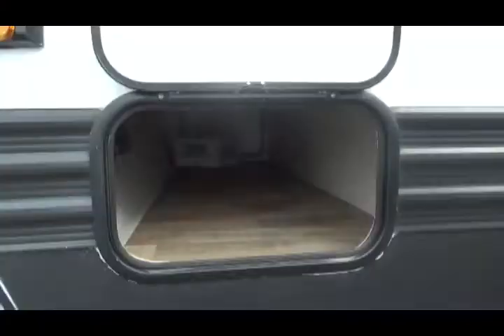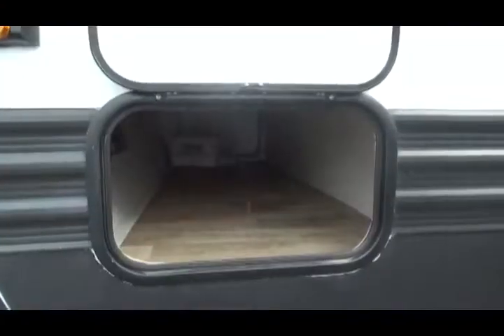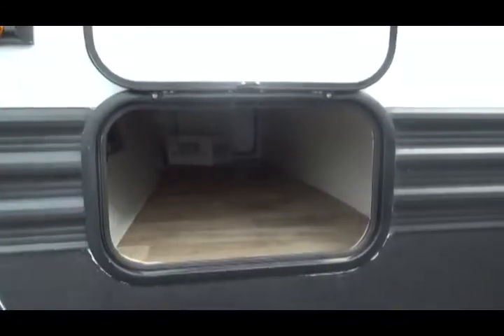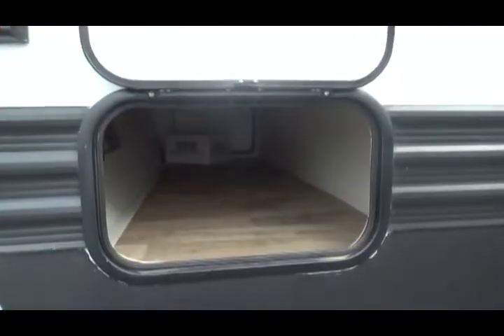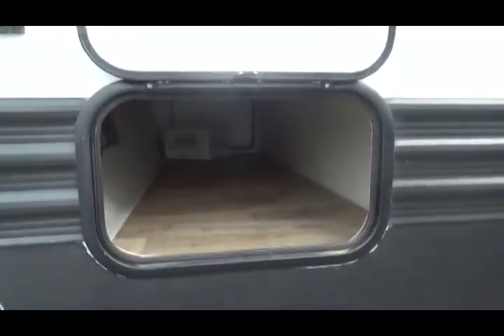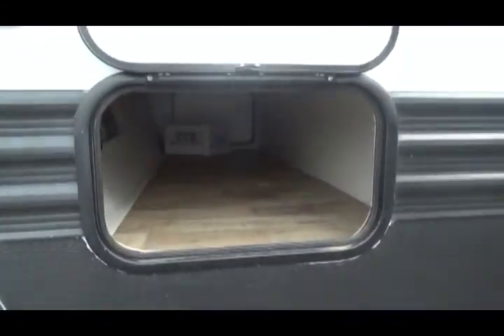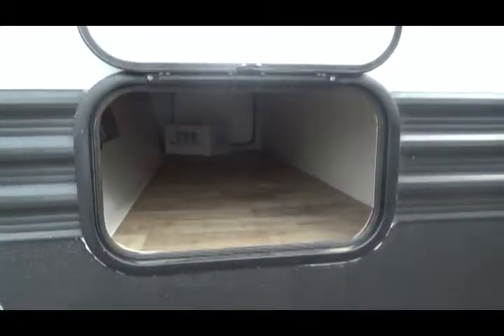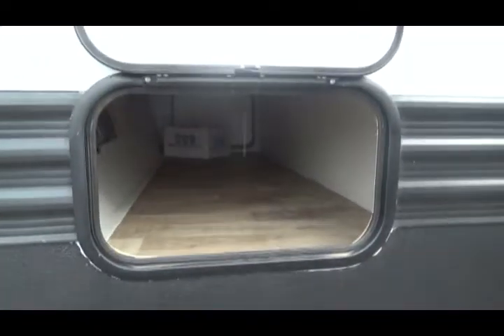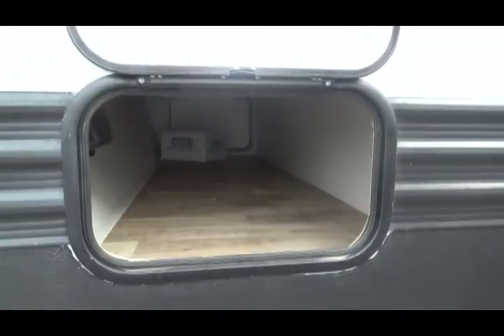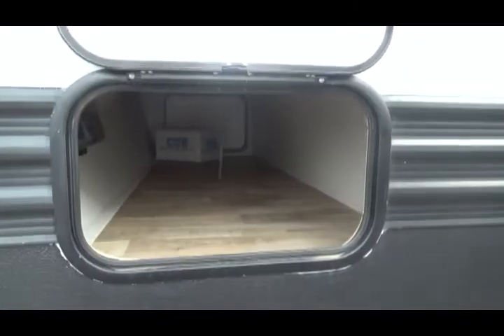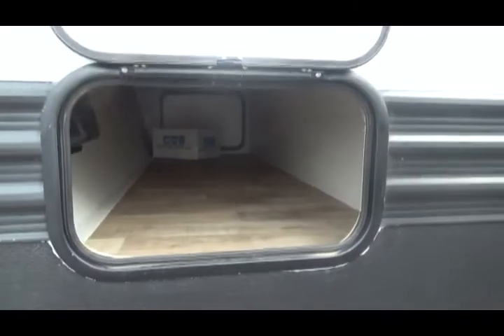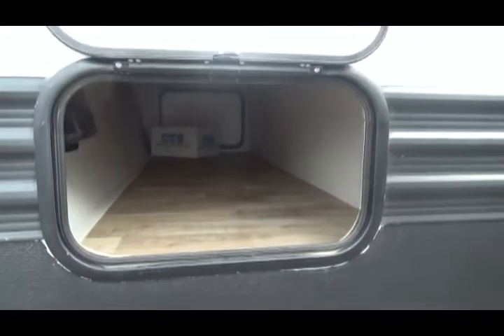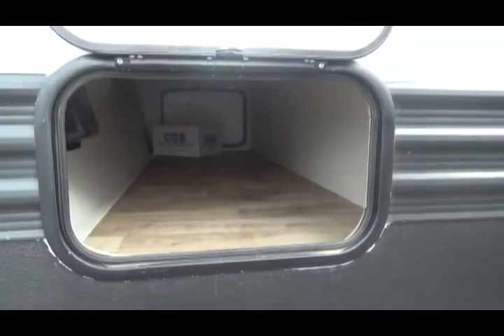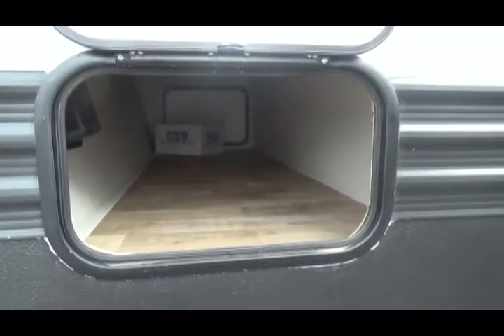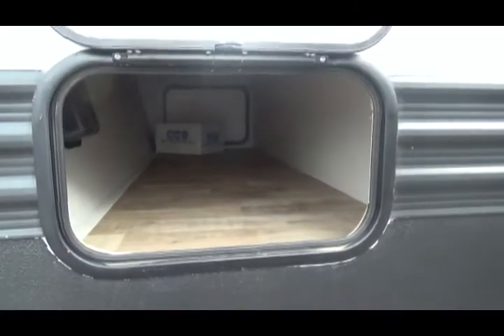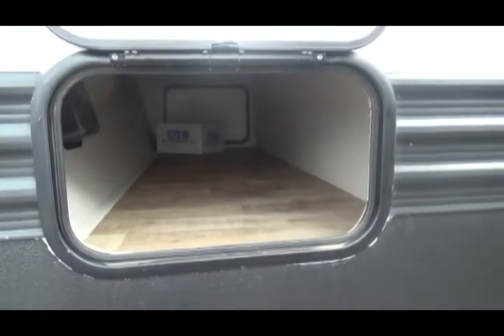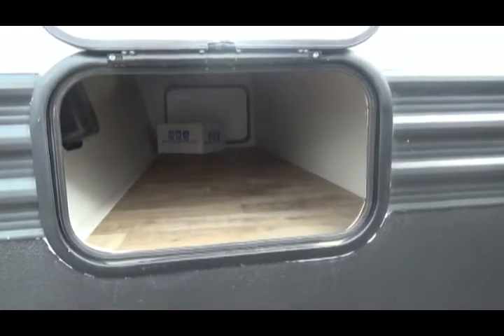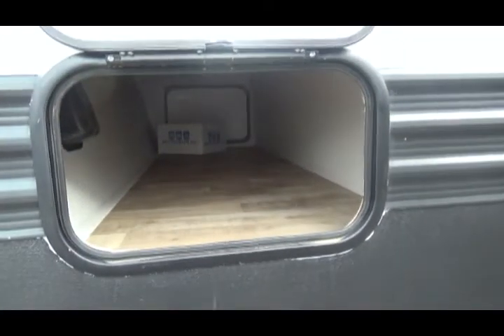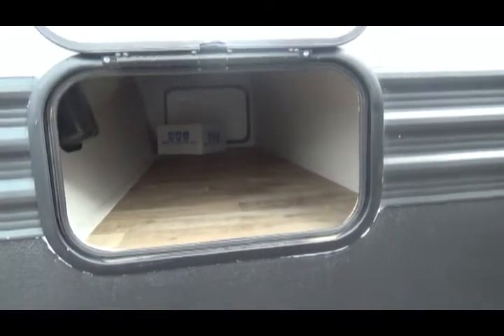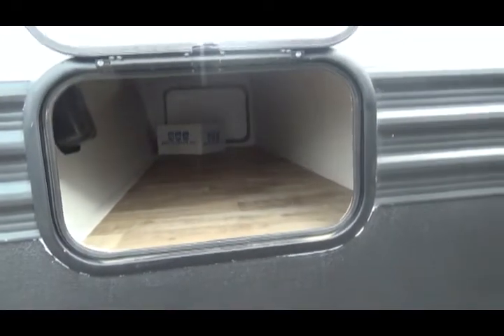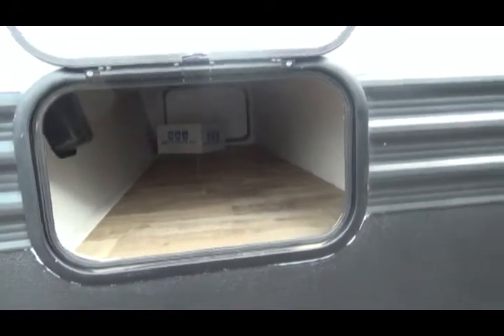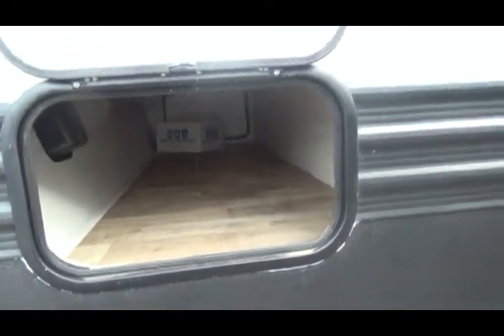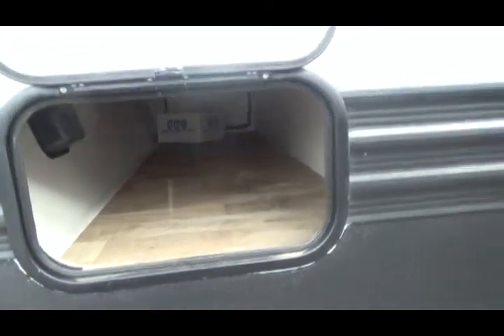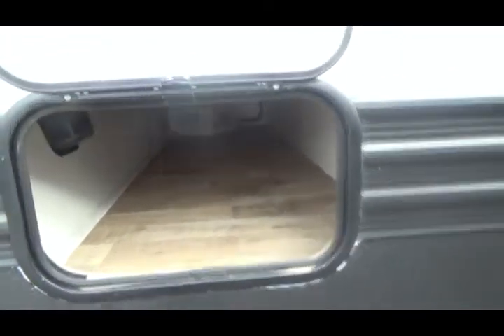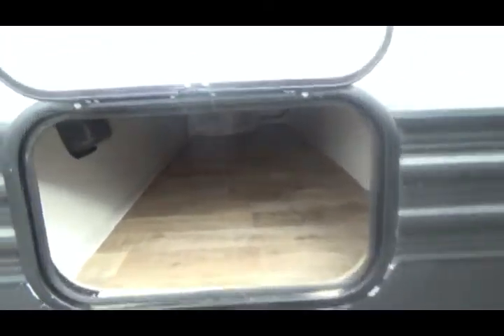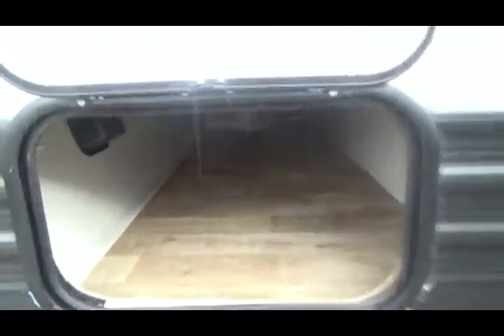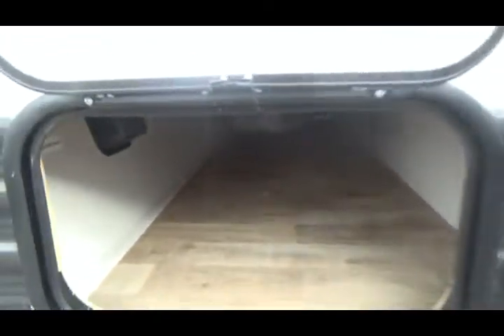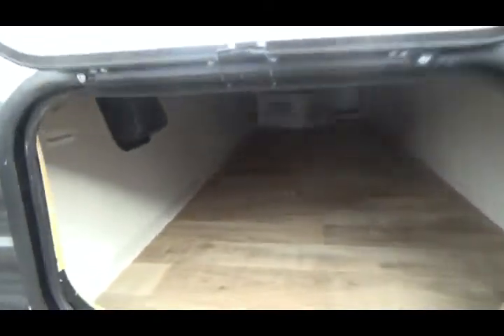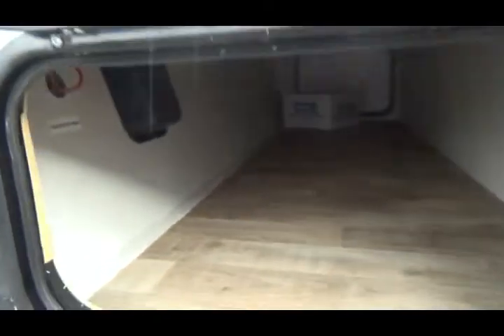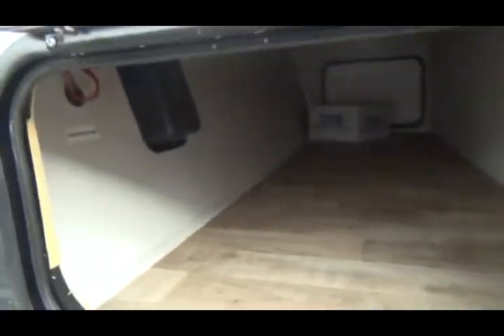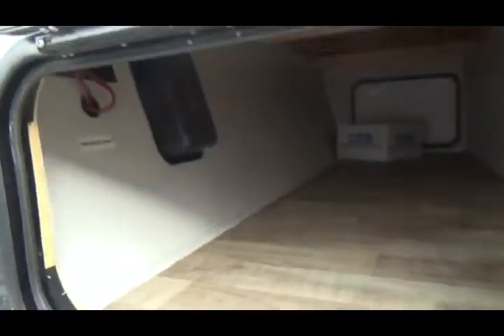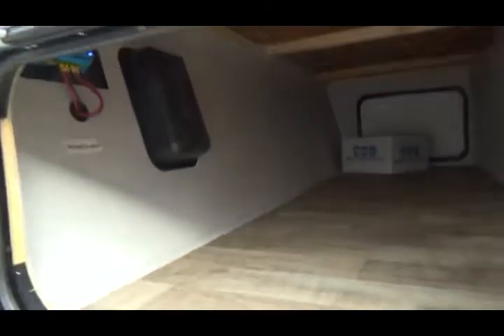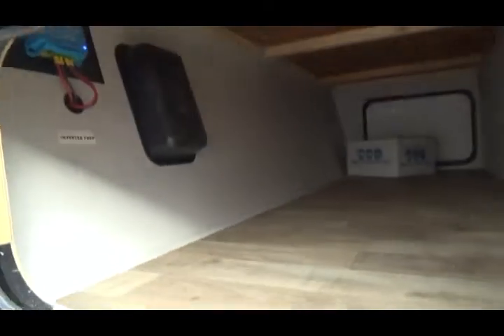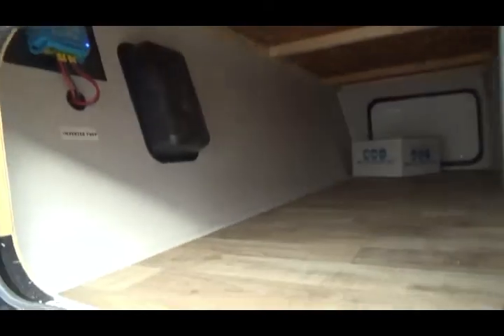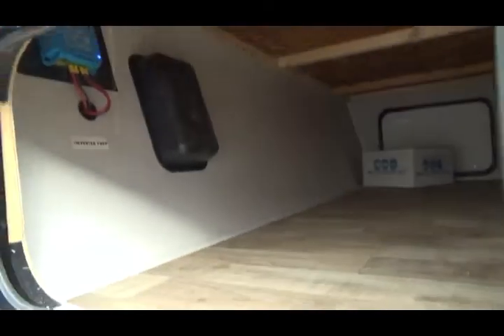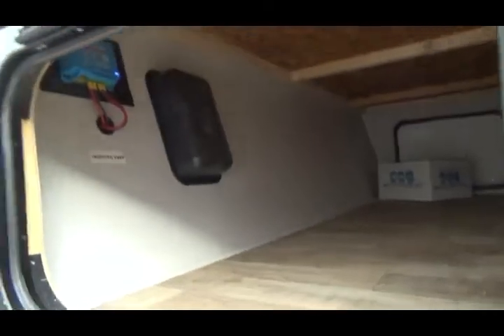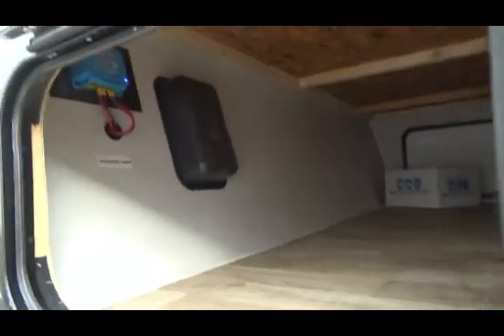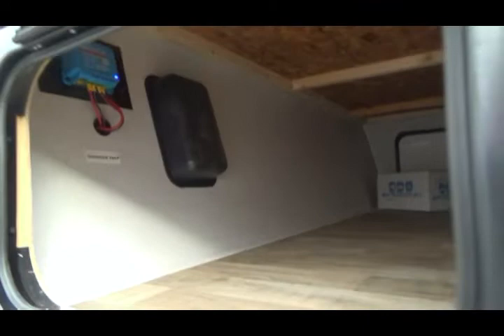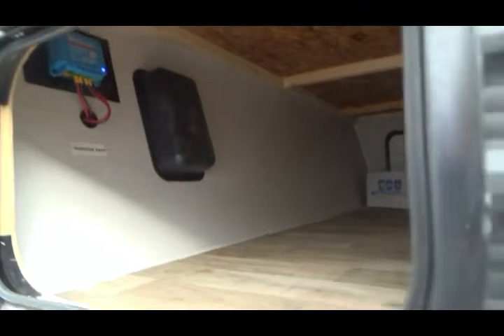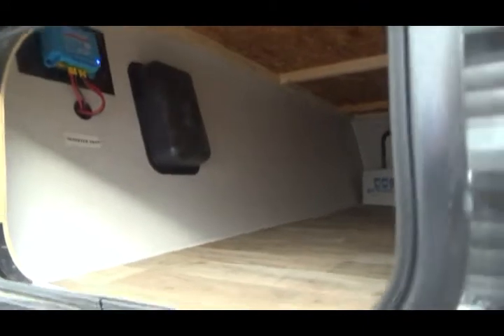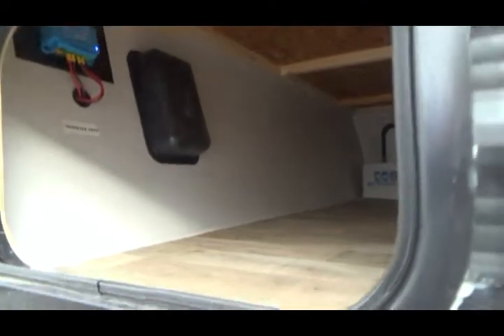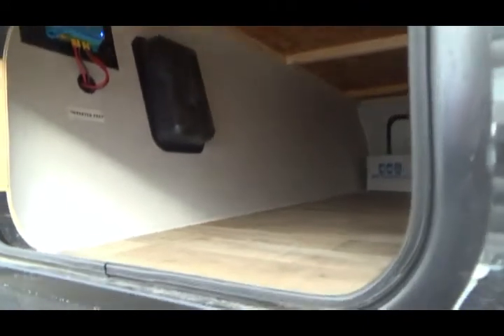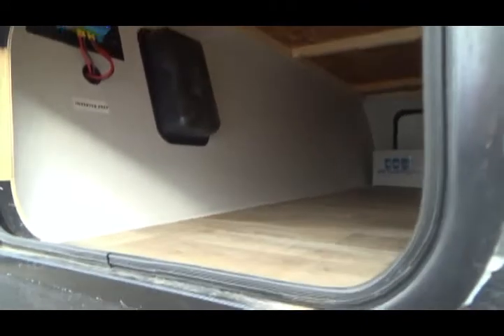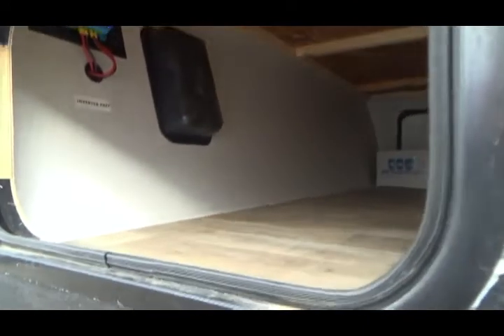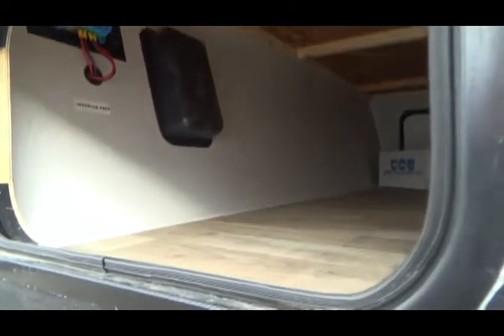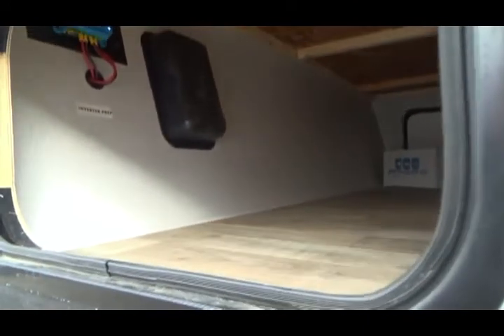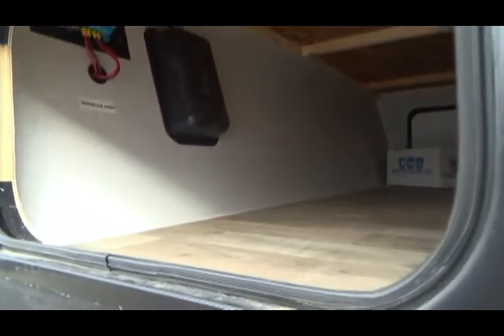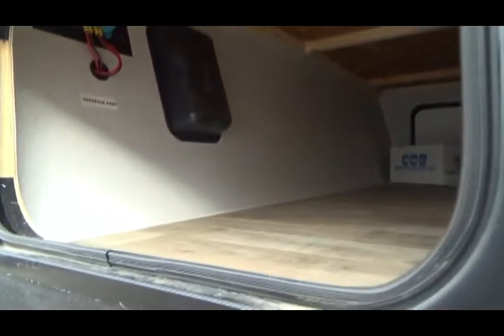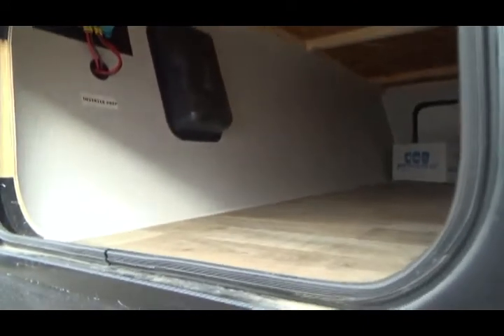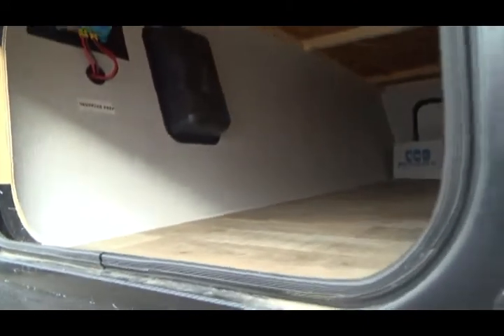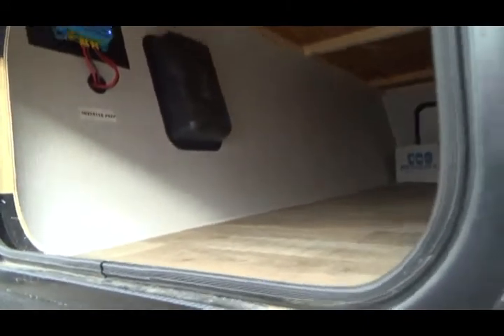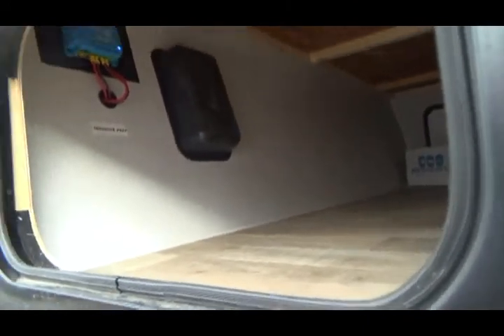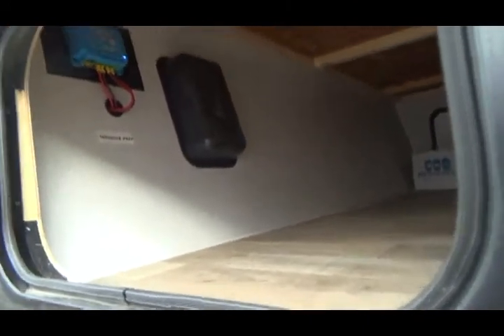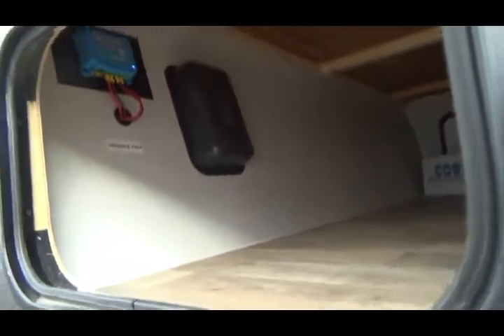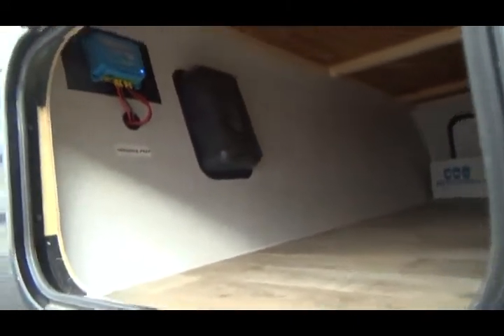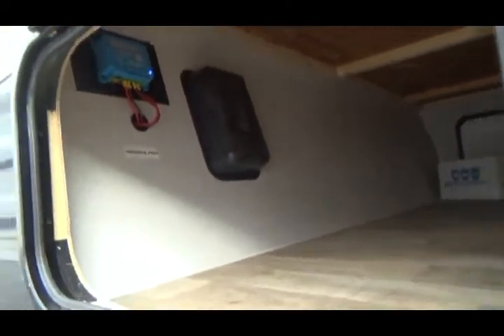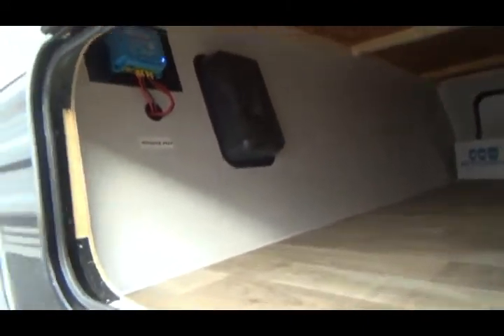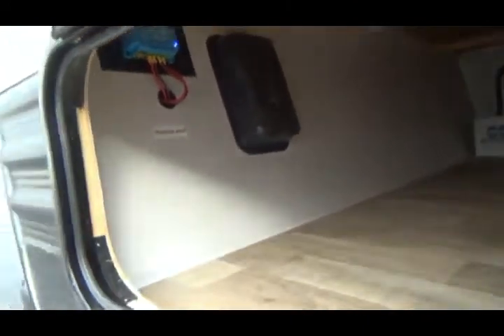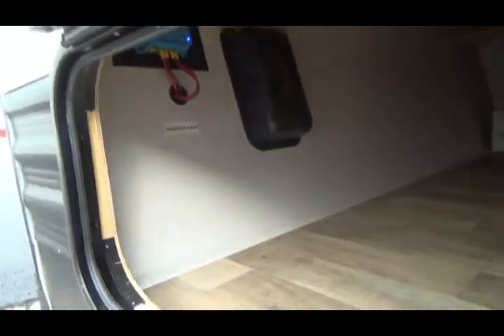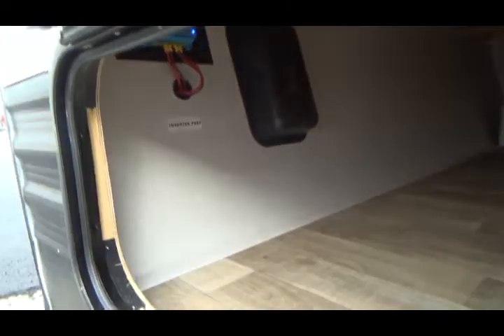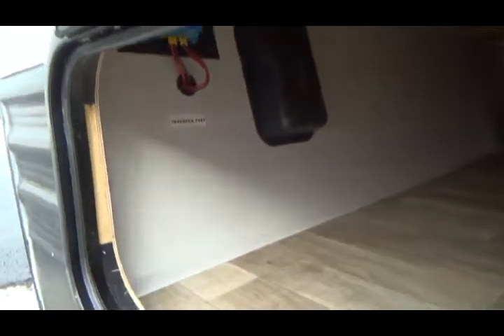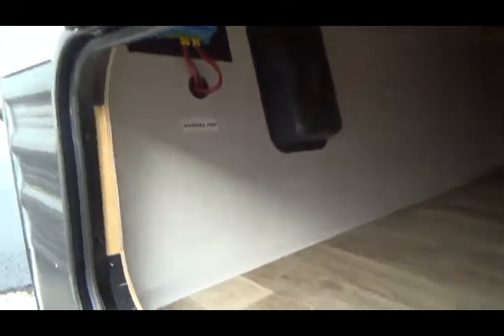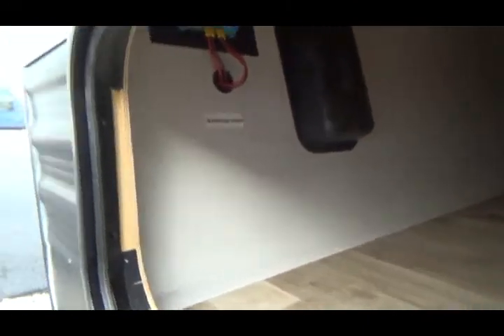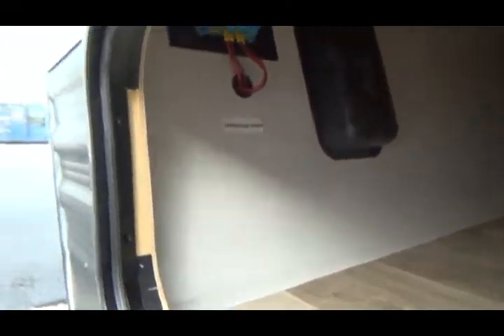This is pass-through storage in the front of the unit. In the front of the unit you can also see your controller for your inverter.